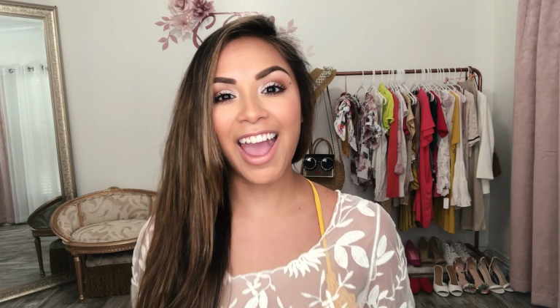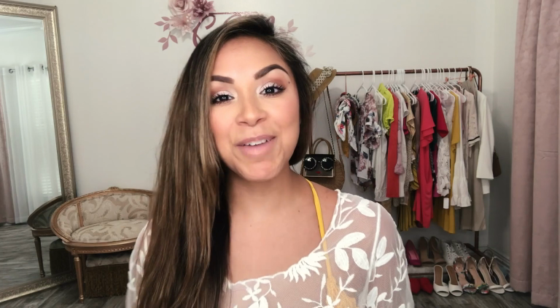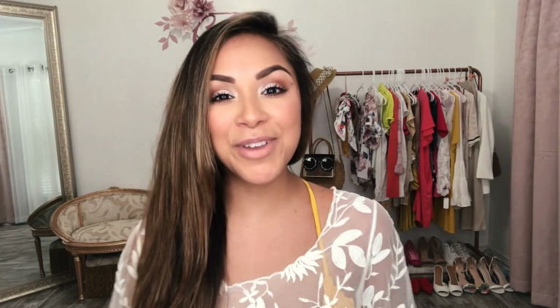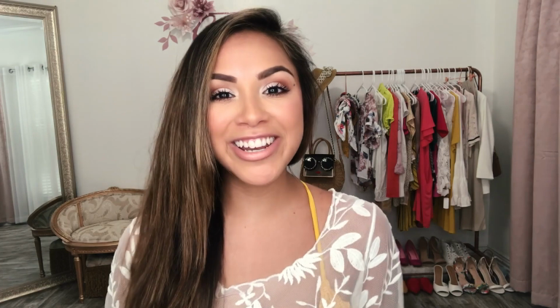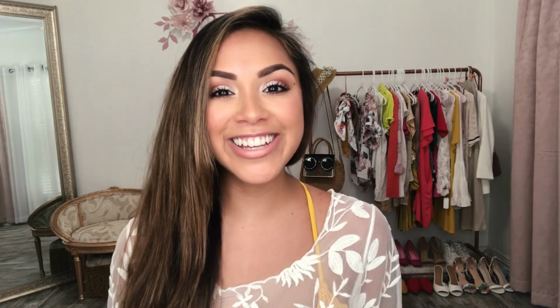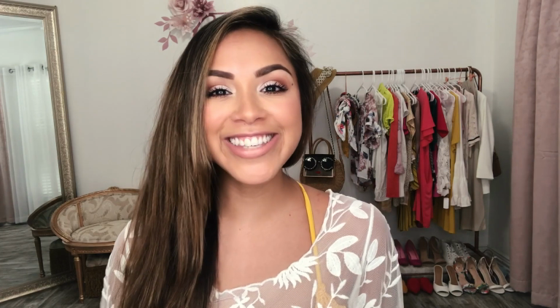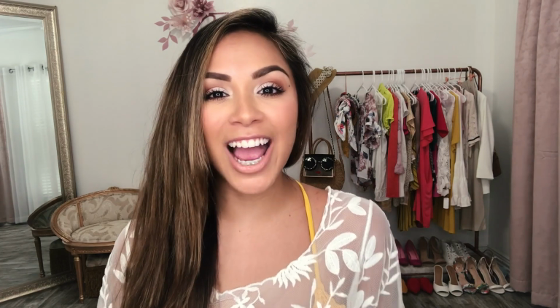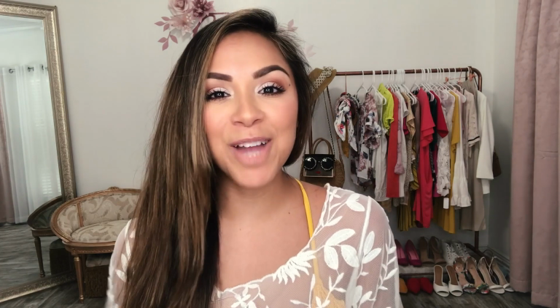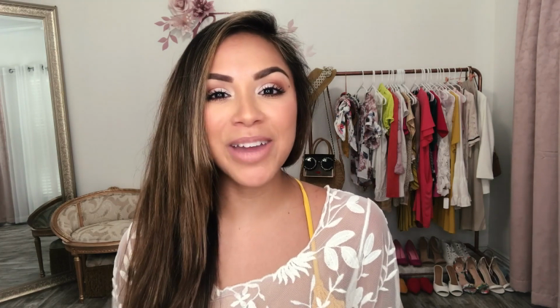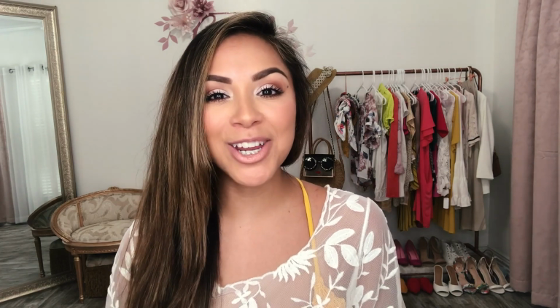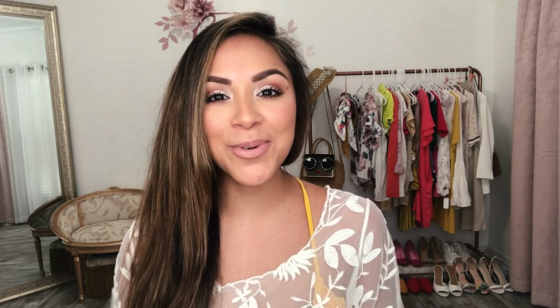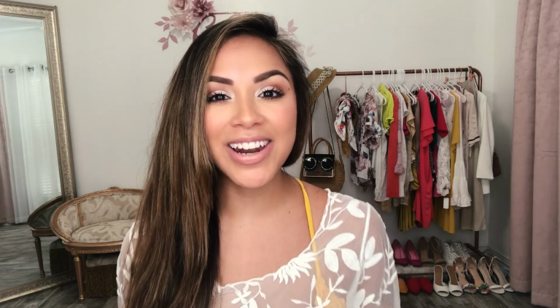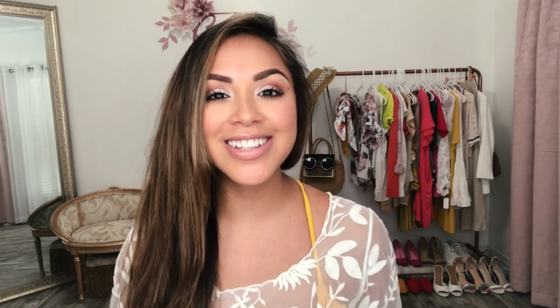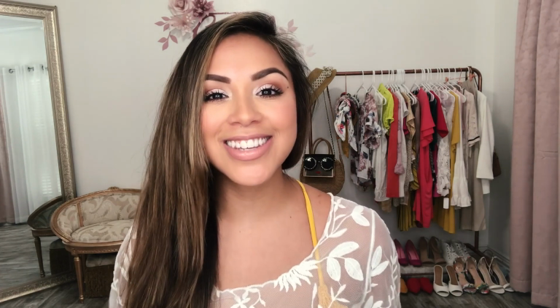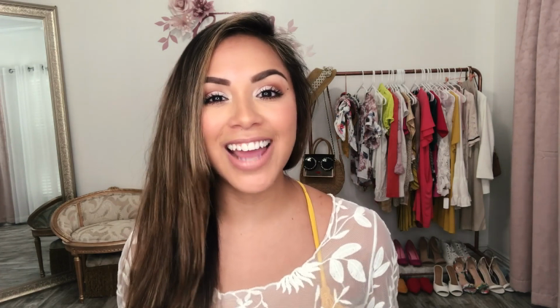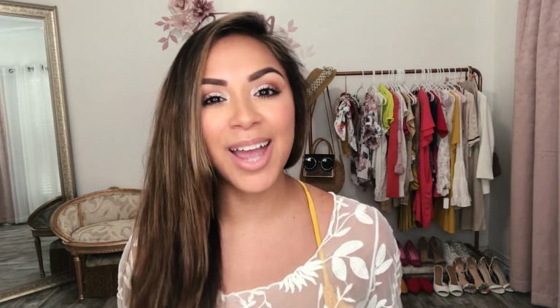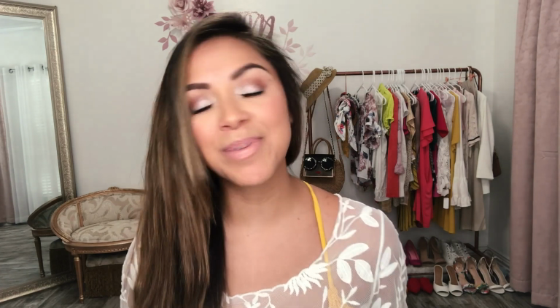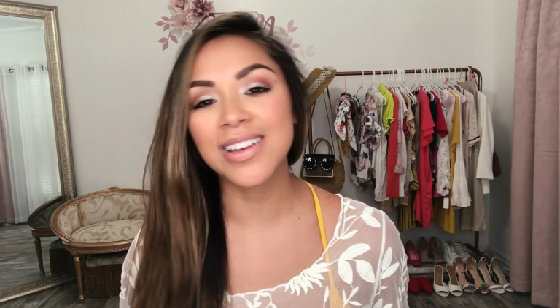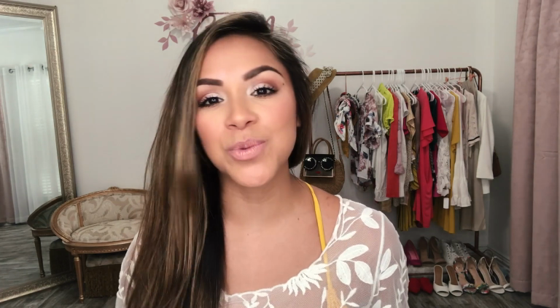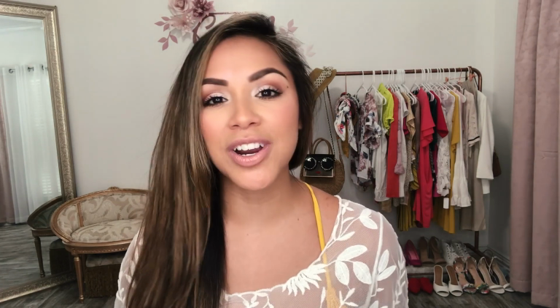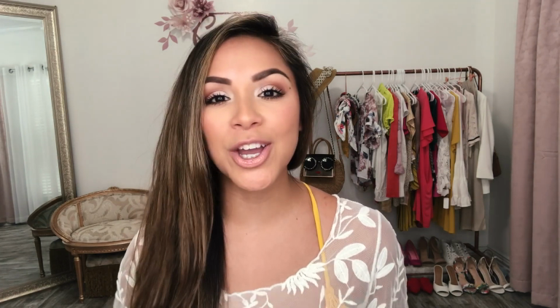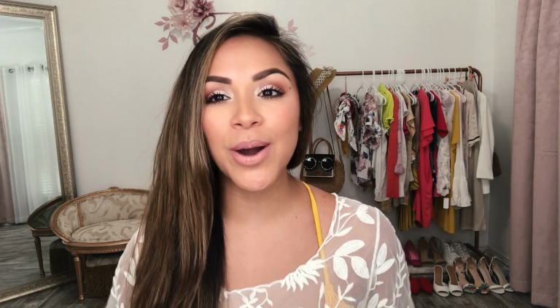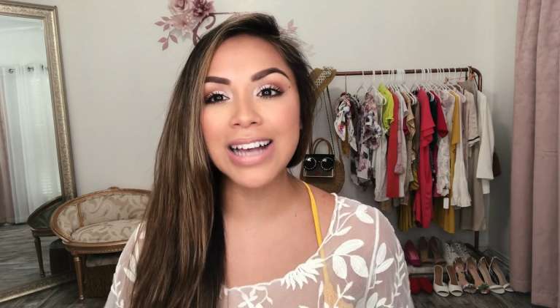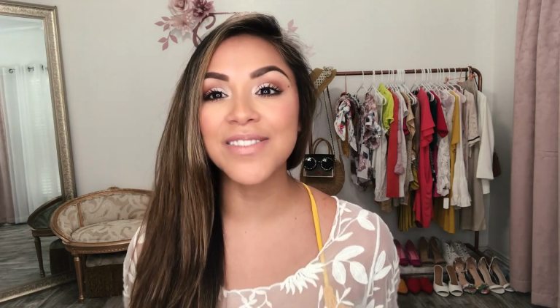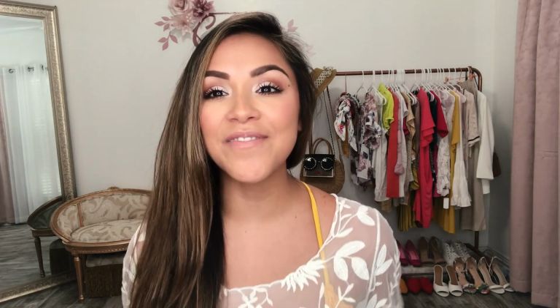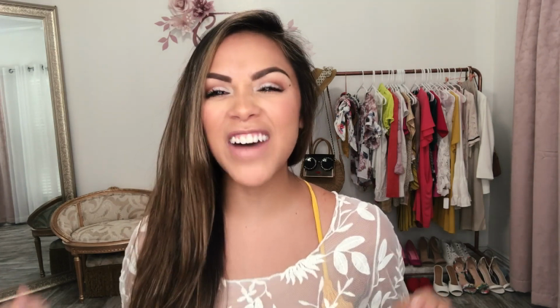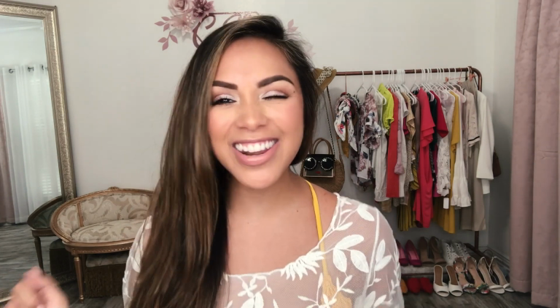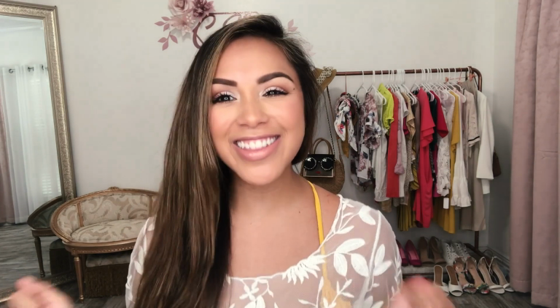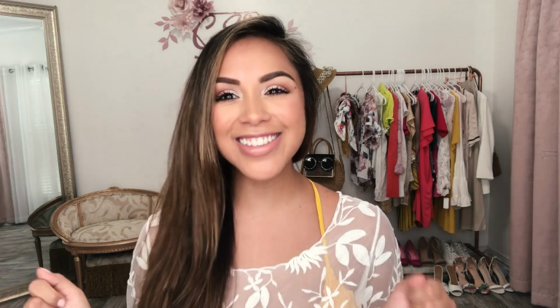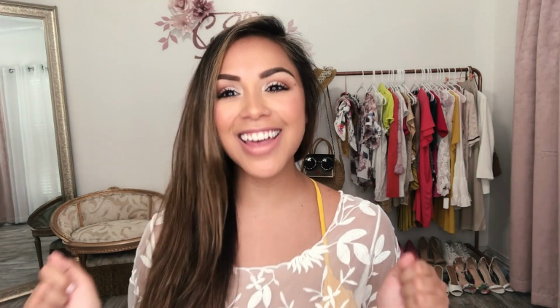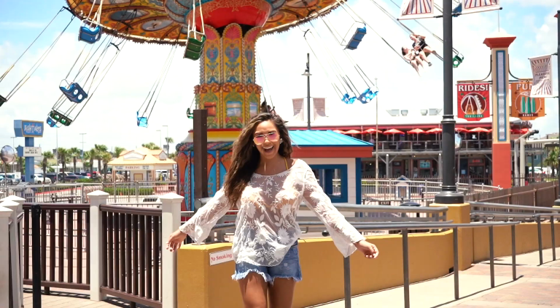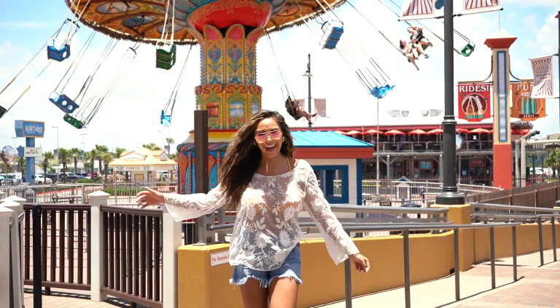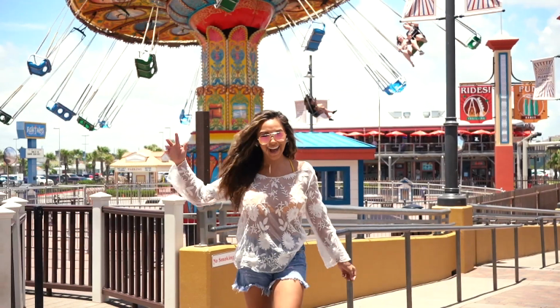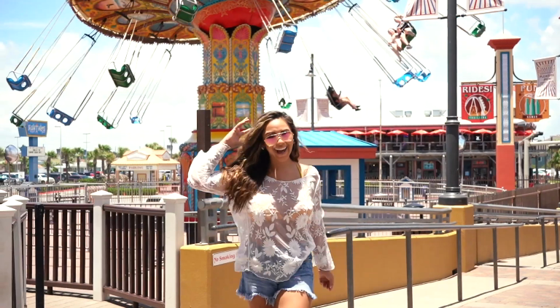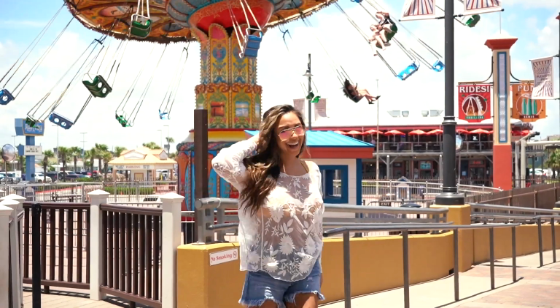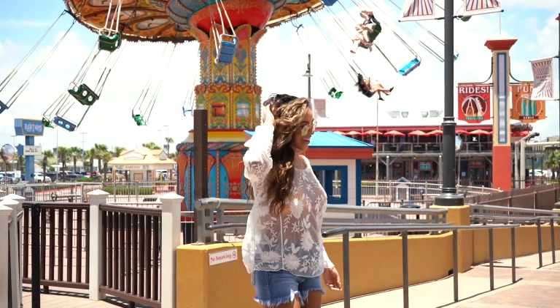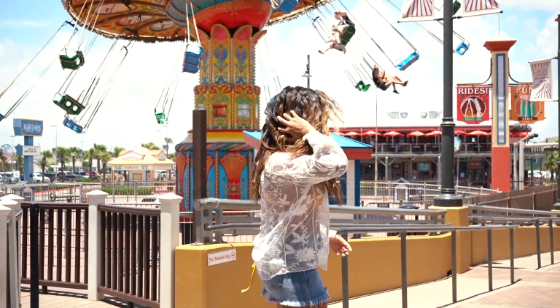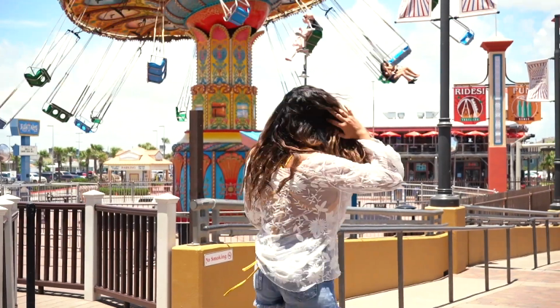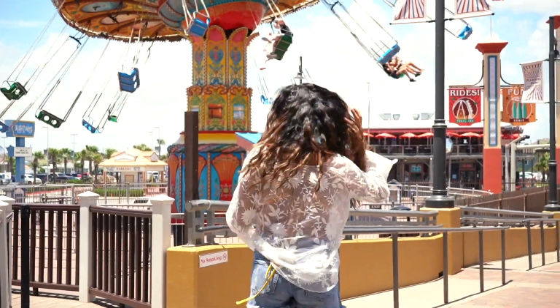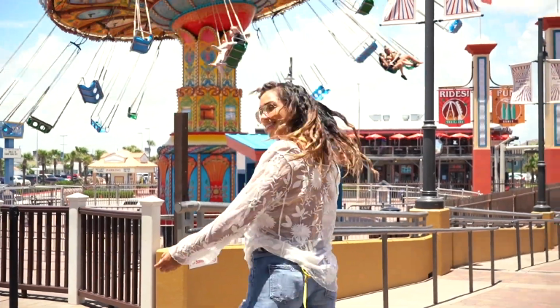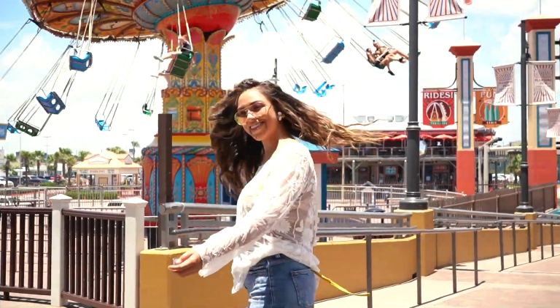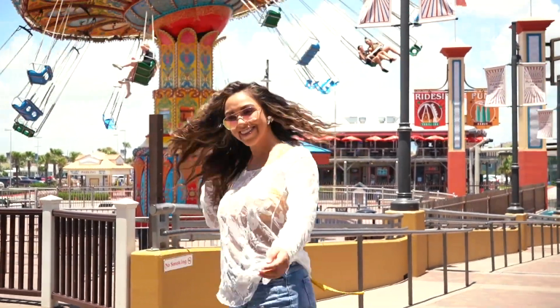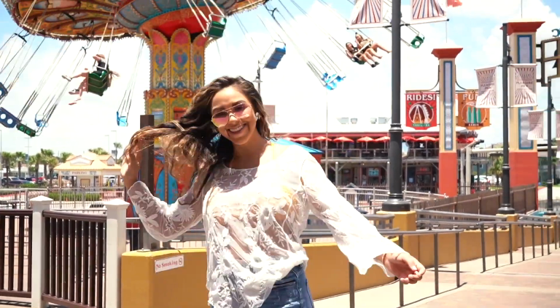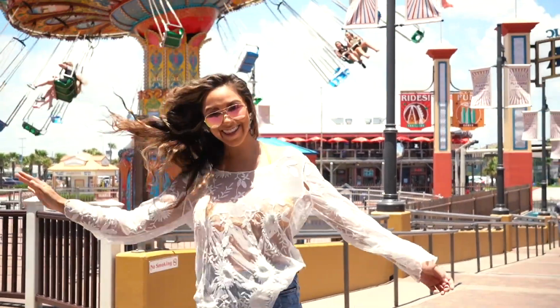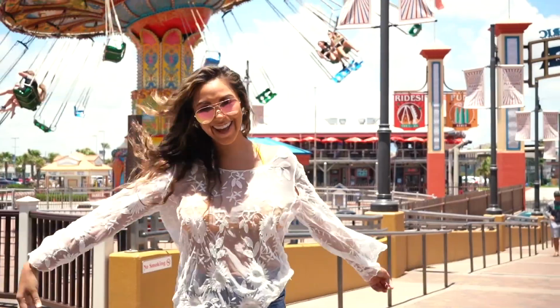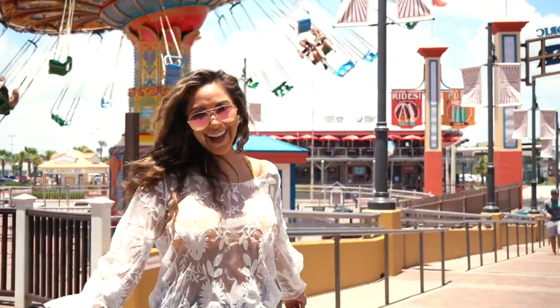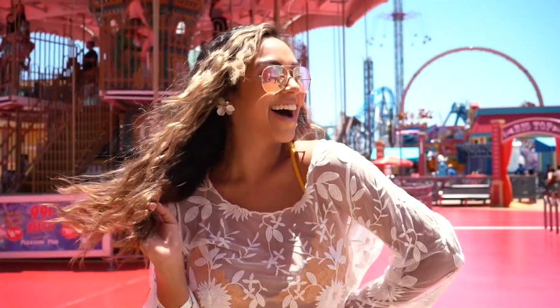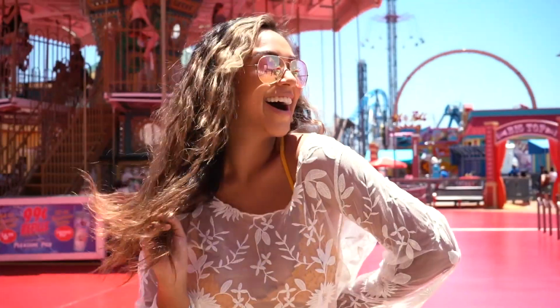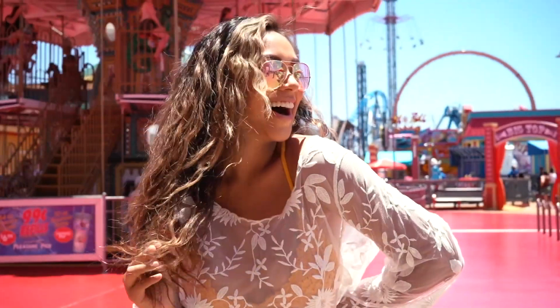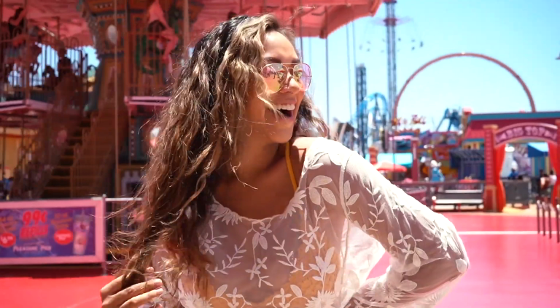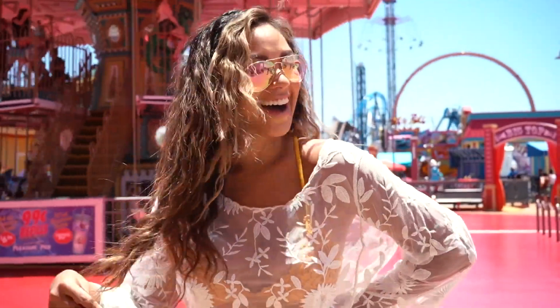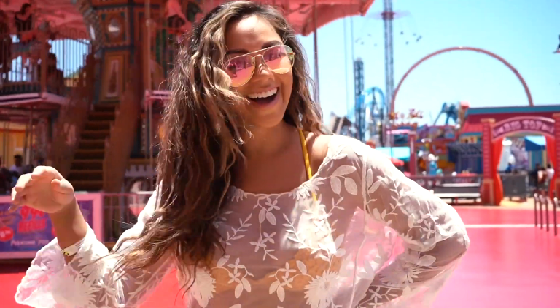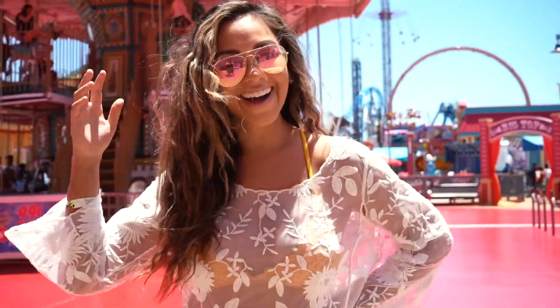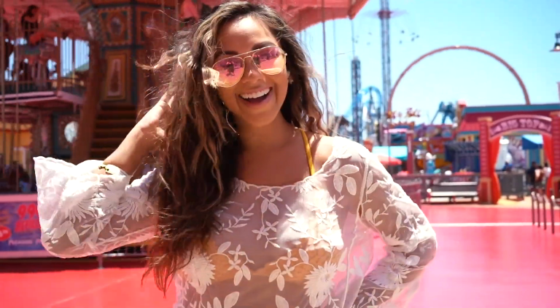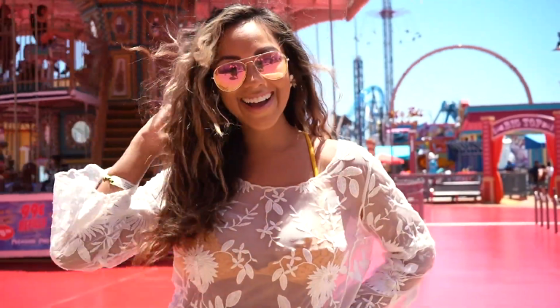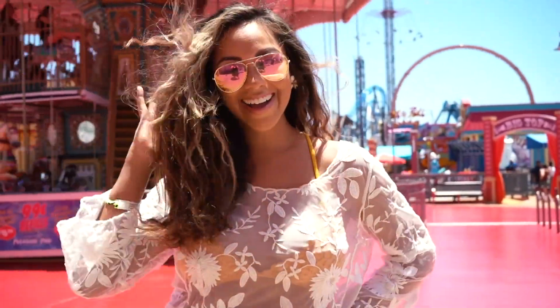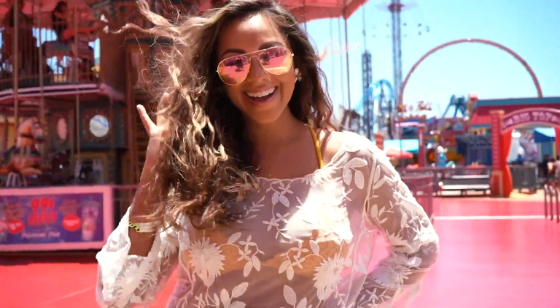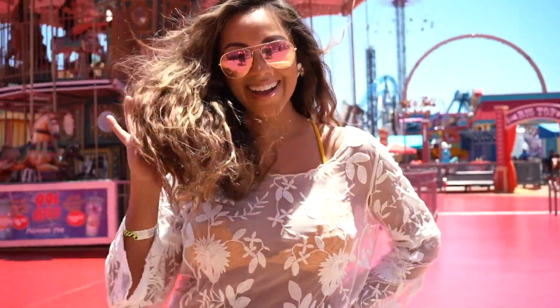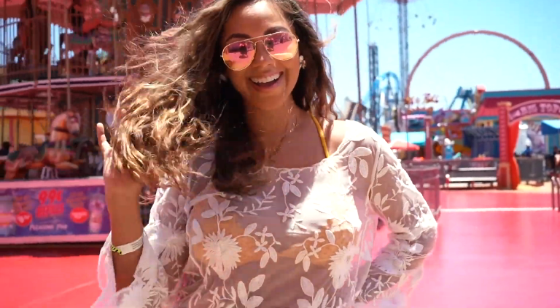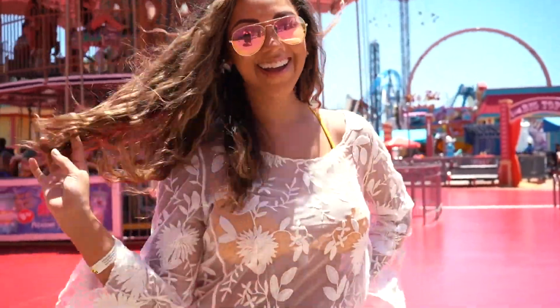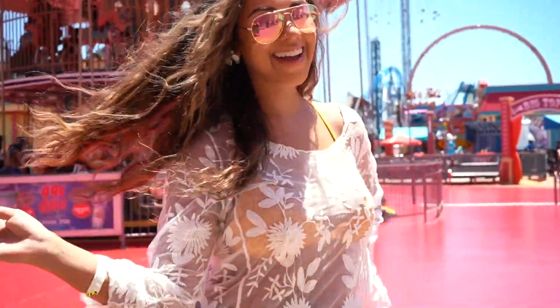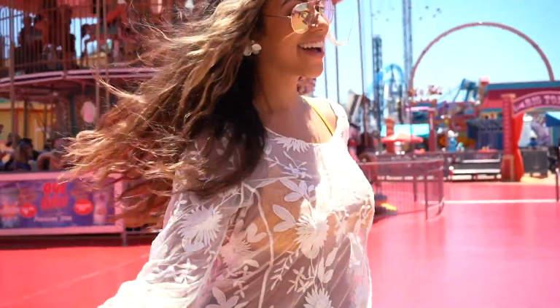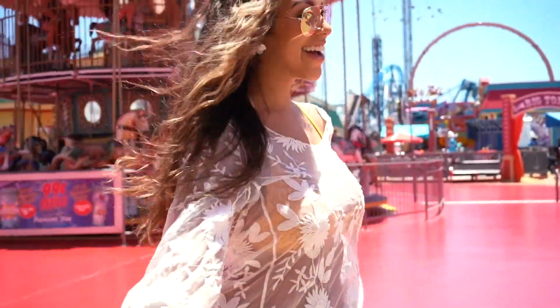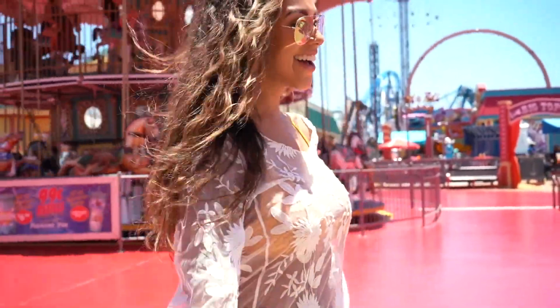Hey beauties, I am getting ready today because we're gonna go have some fun in the sun. We're gonna go to Galveston Pier right there on the beach and go ride some rides.